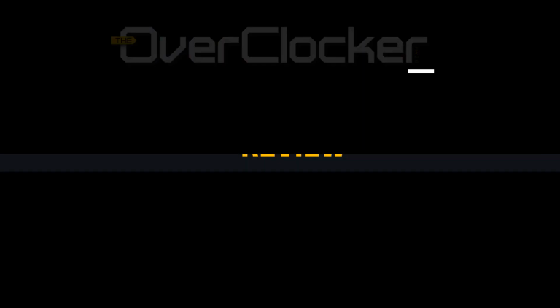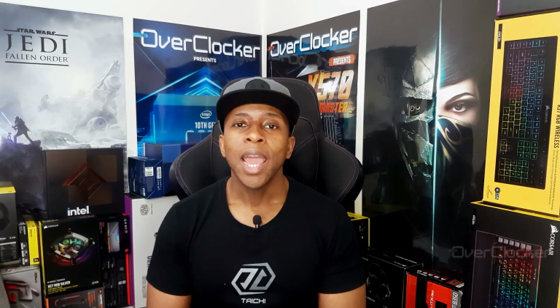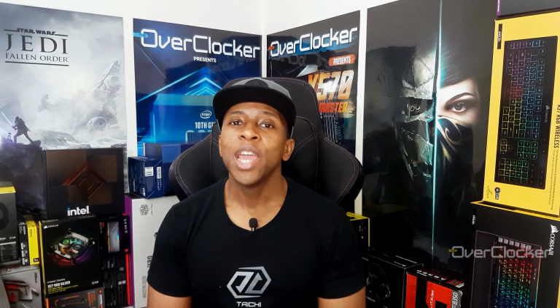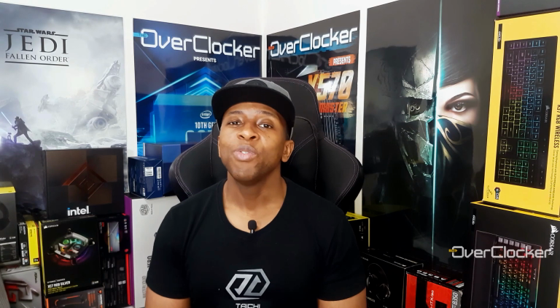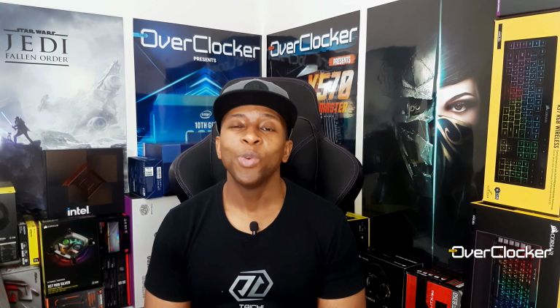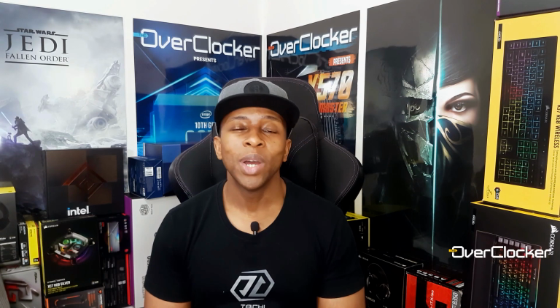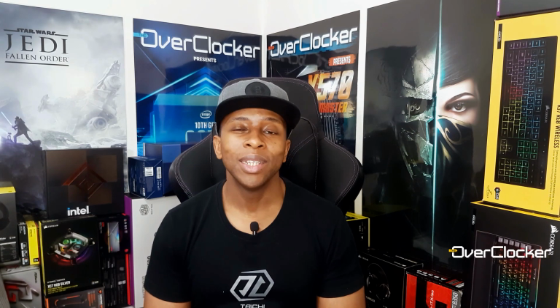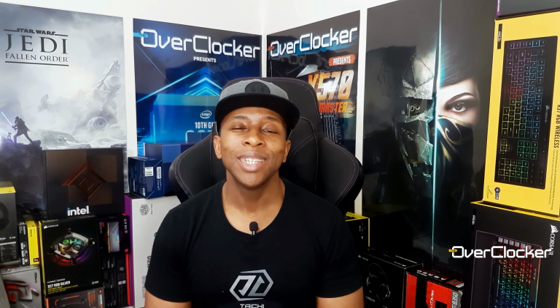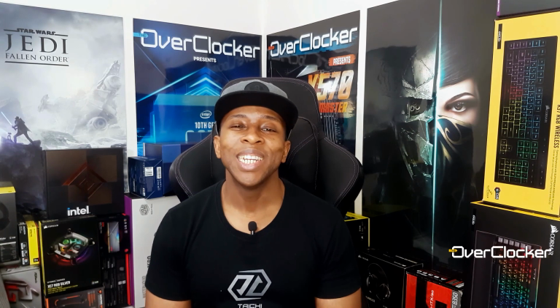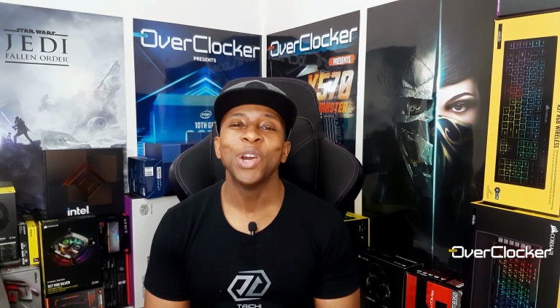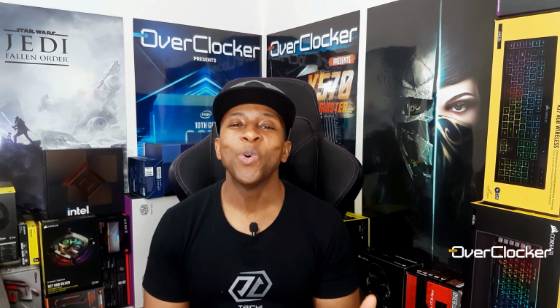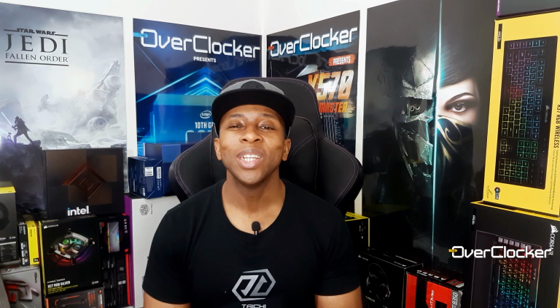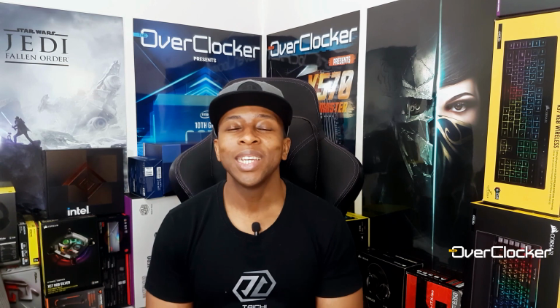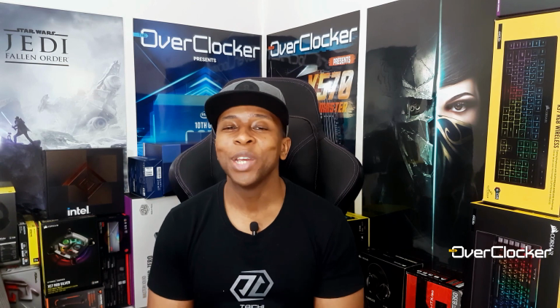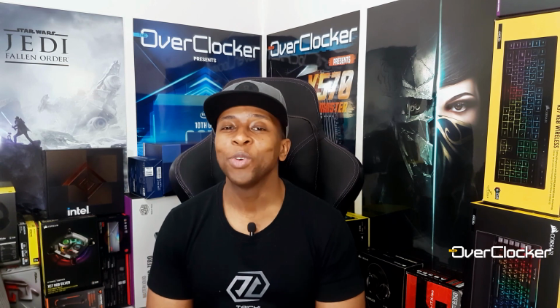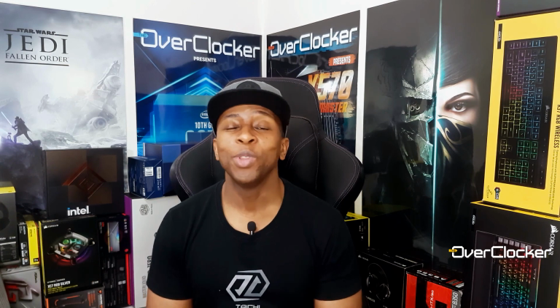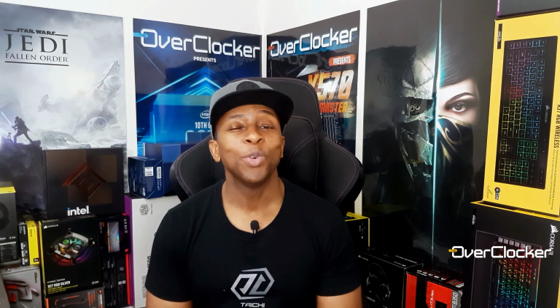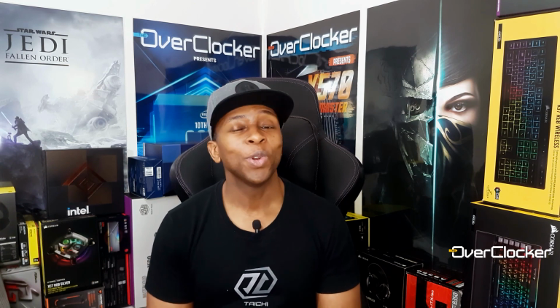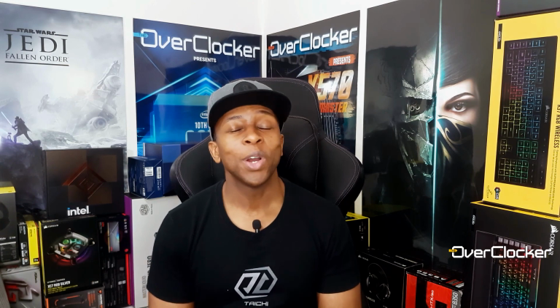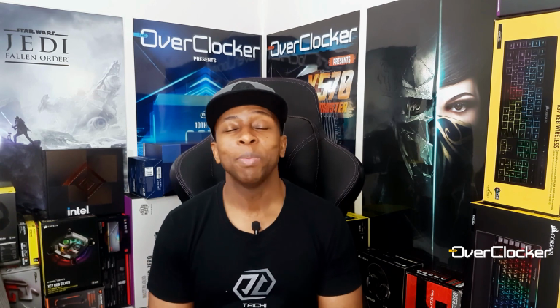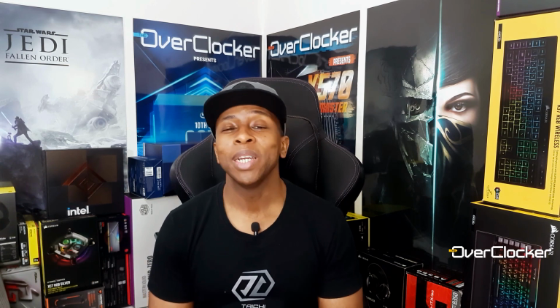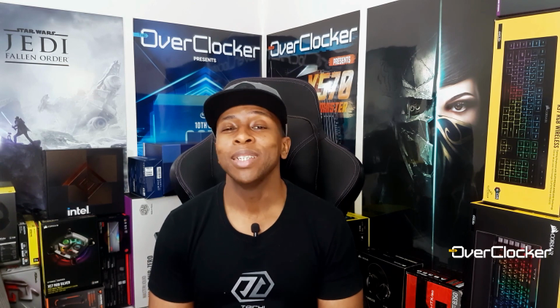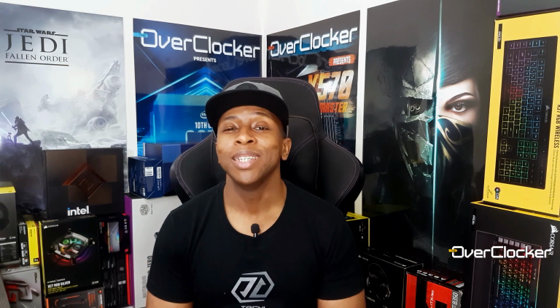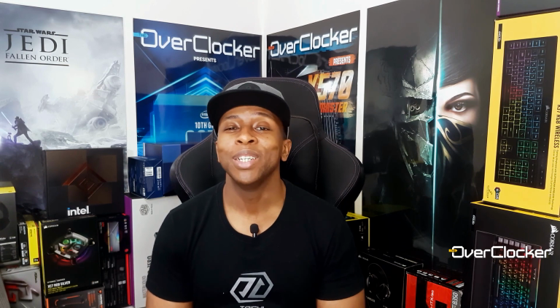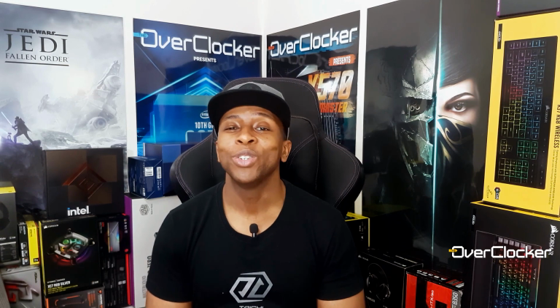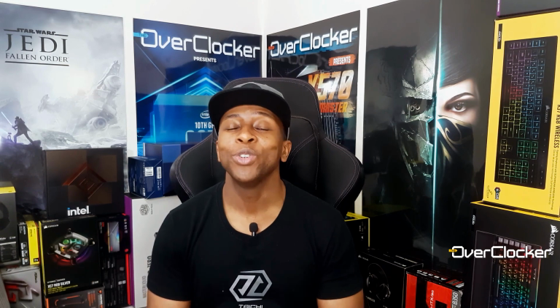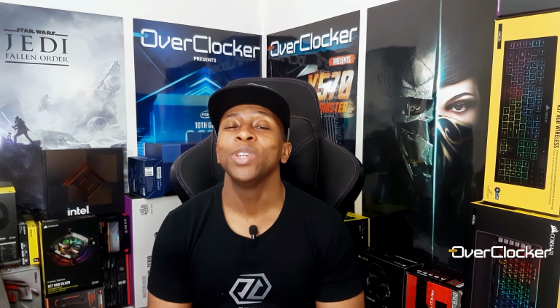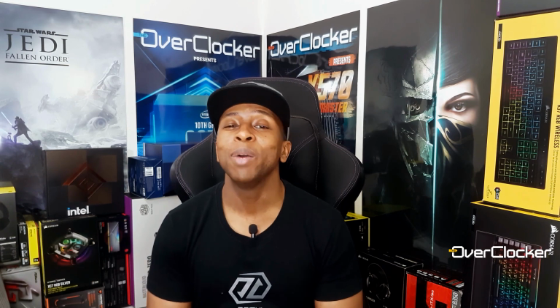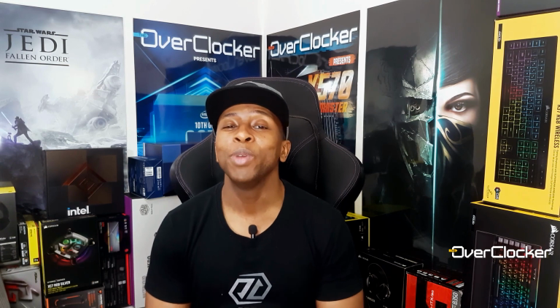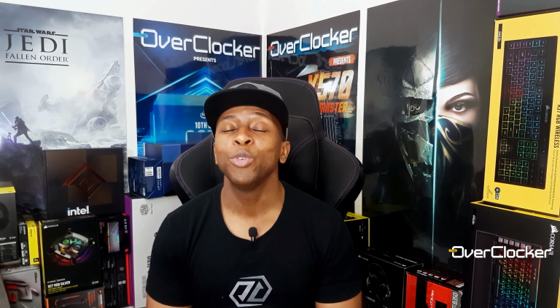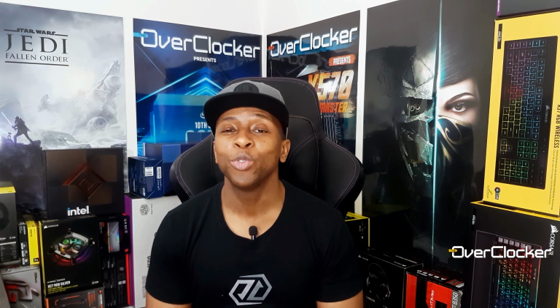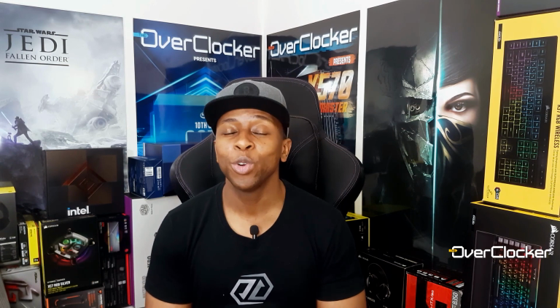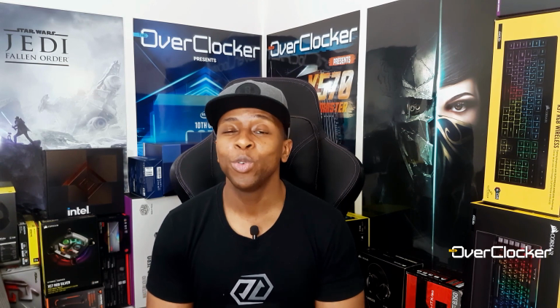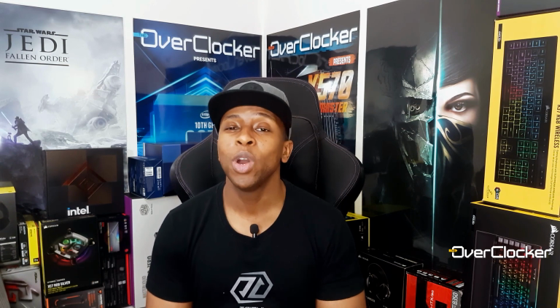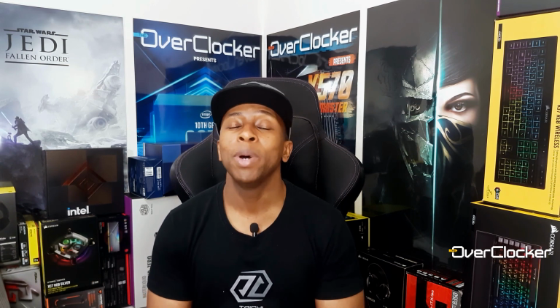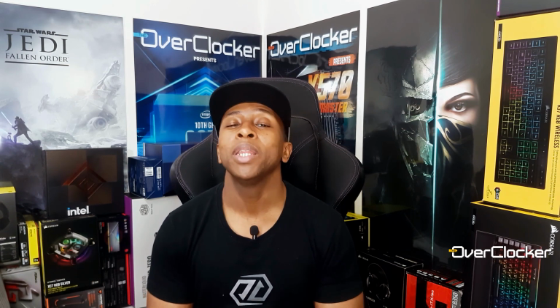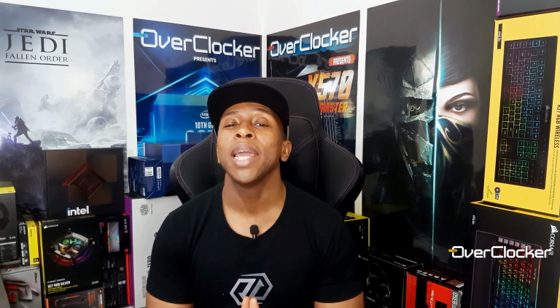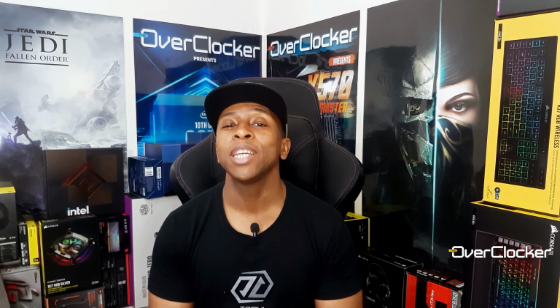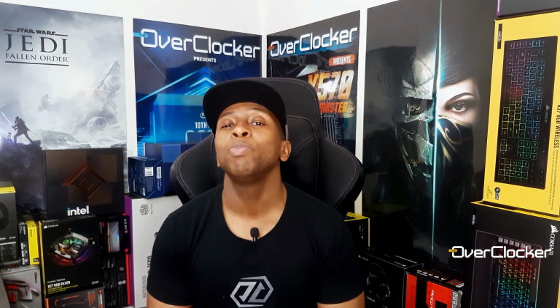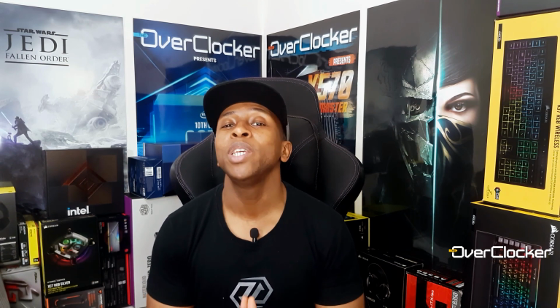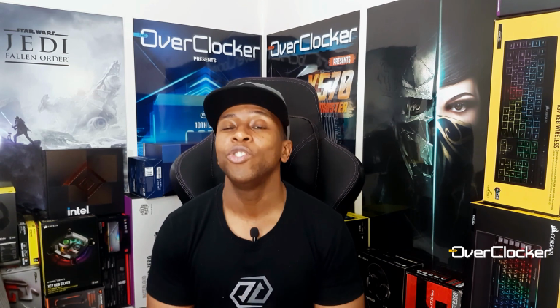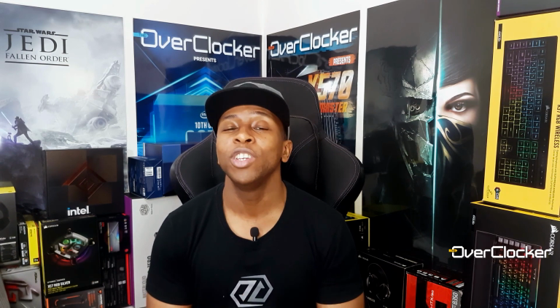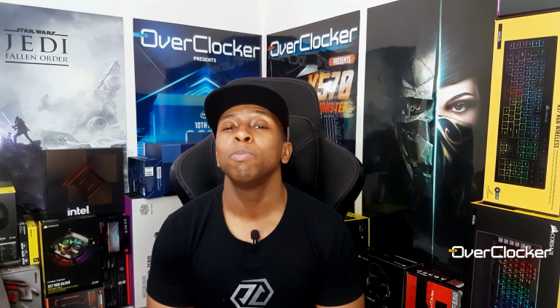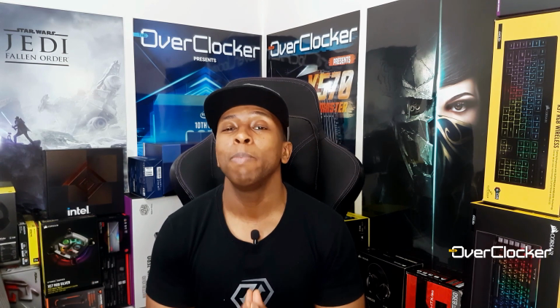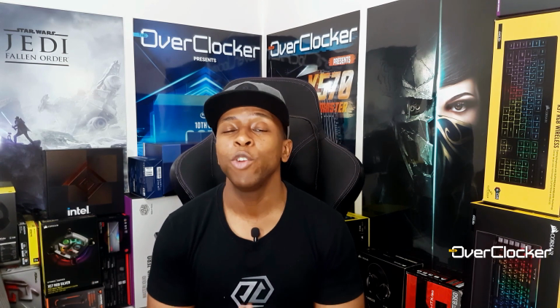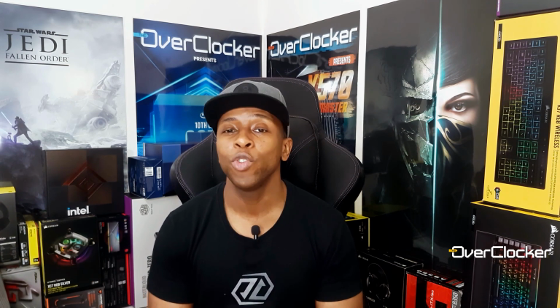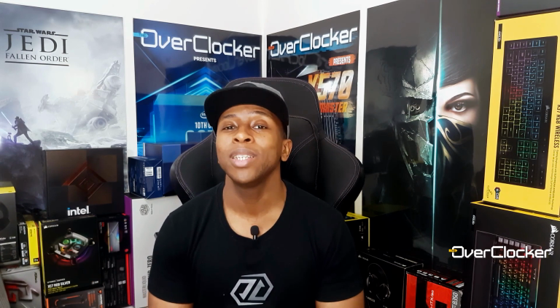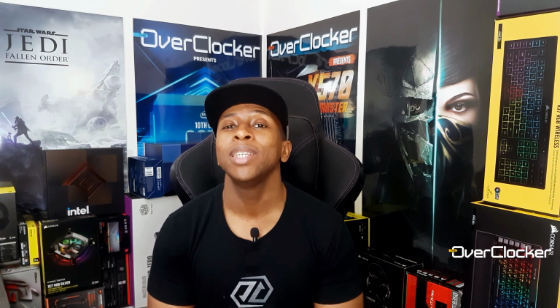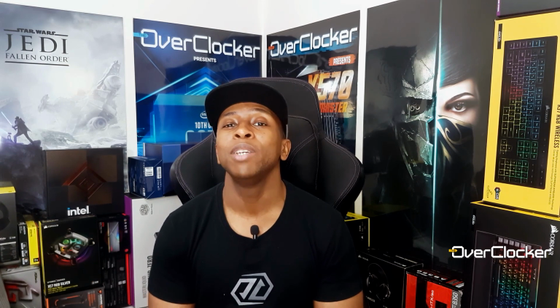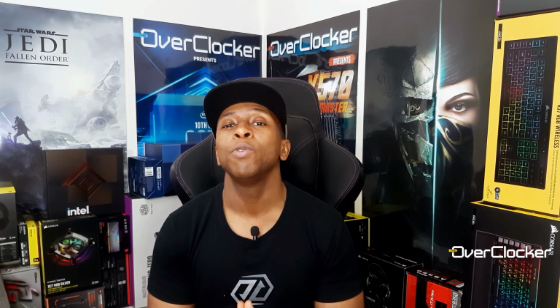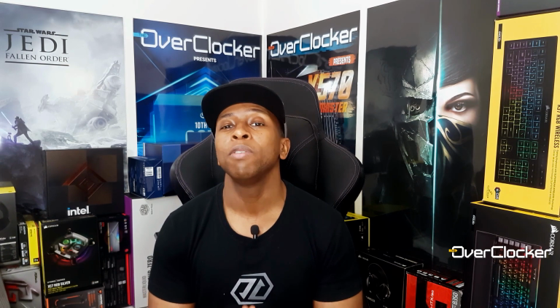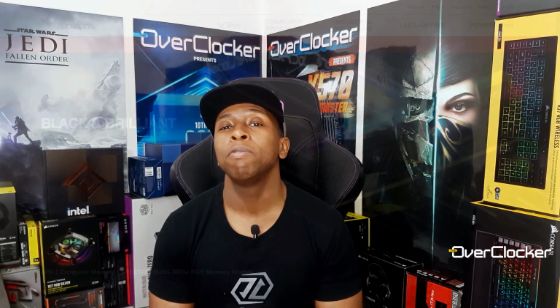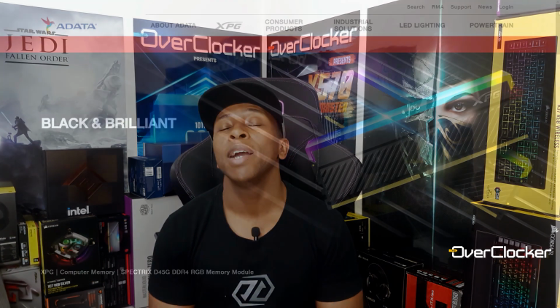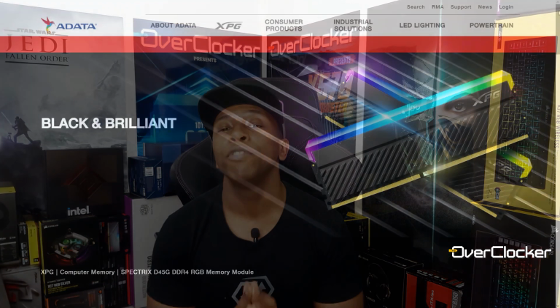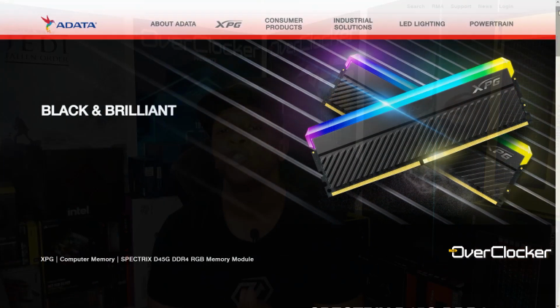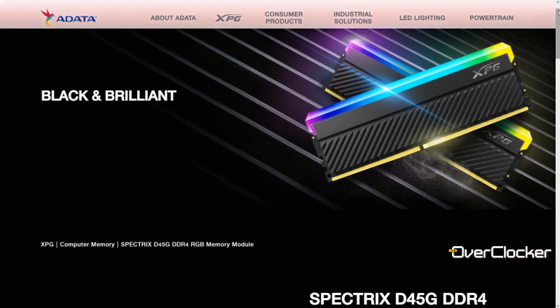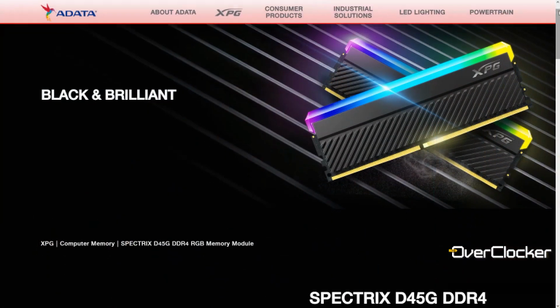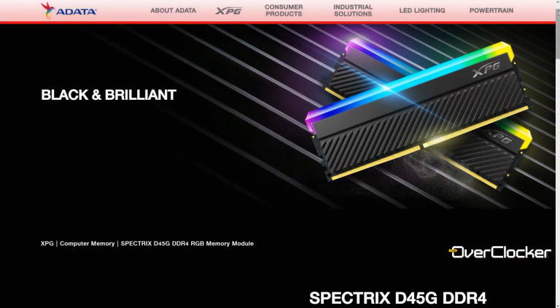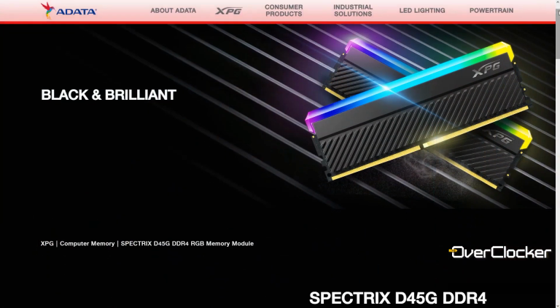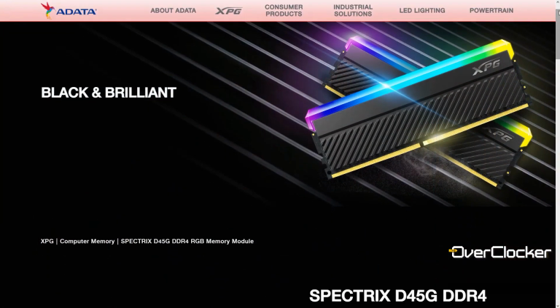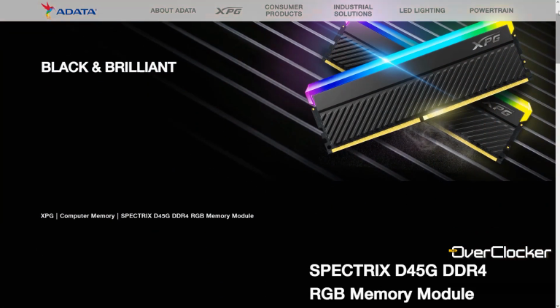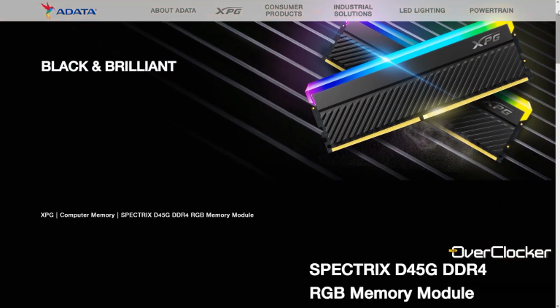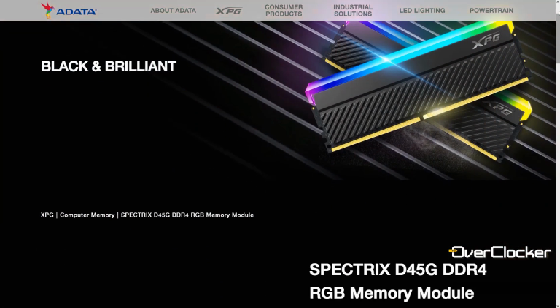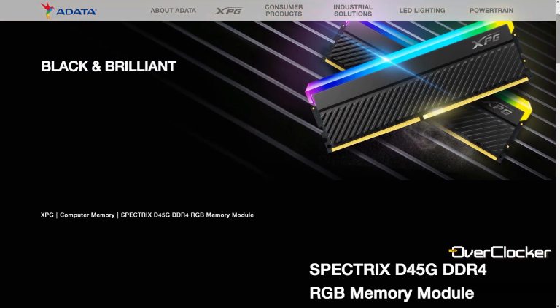Hey everyone, this is Neil once again from the OverTalker Magazine. Today I'm here to talk to you about the XPG Spectrix D45G Memory Kit.